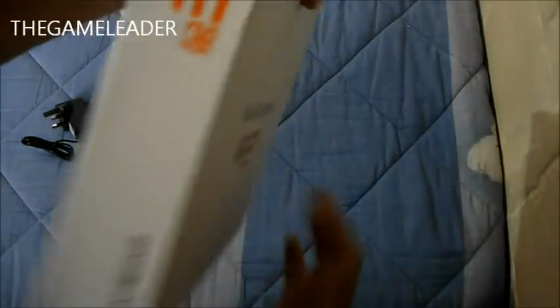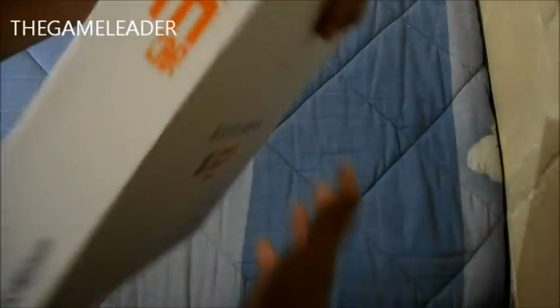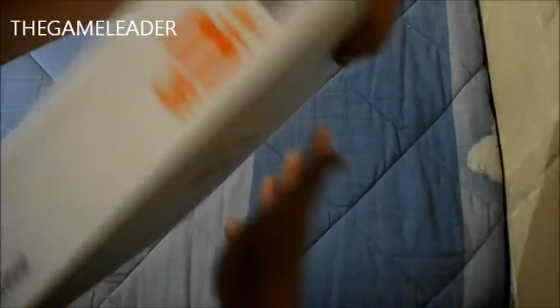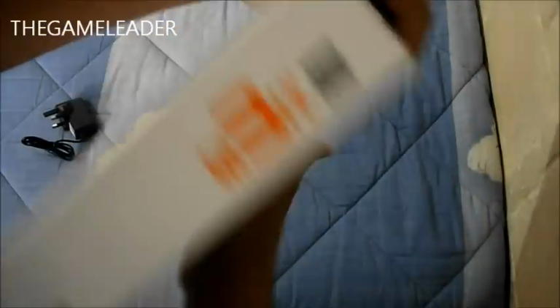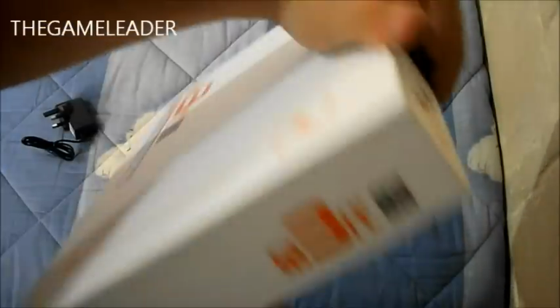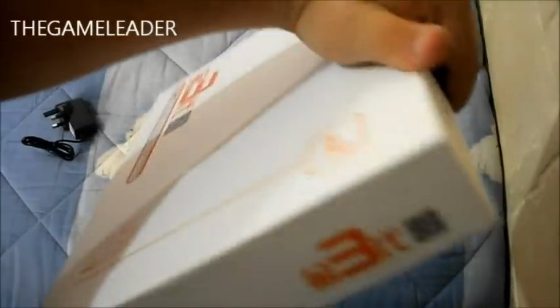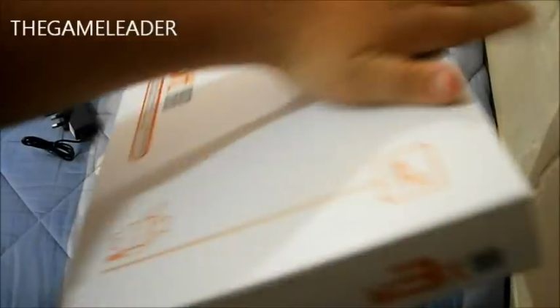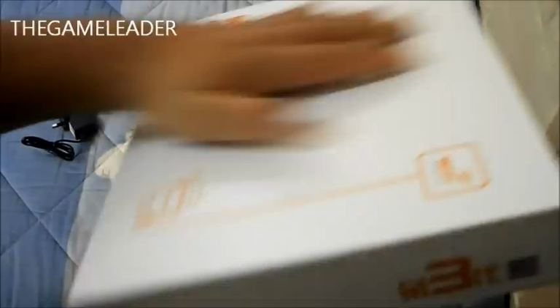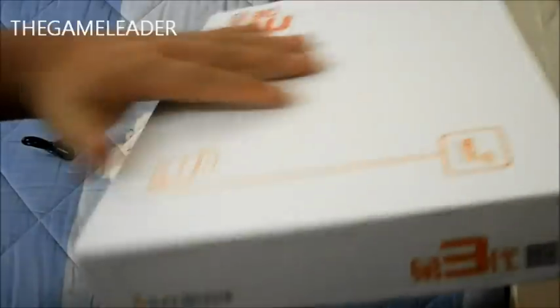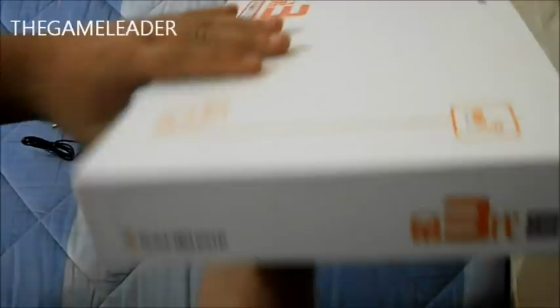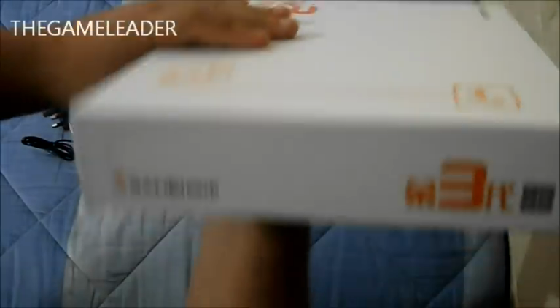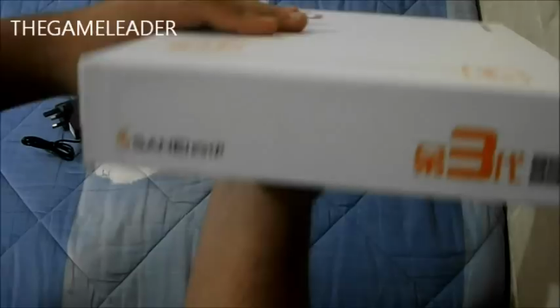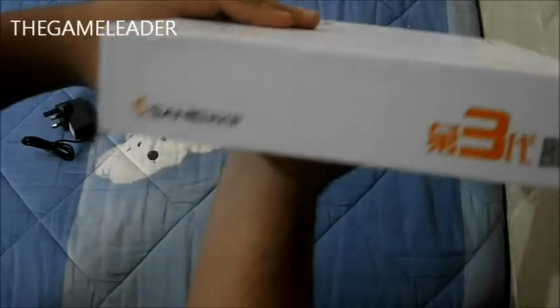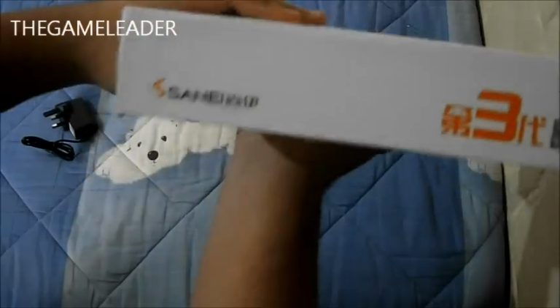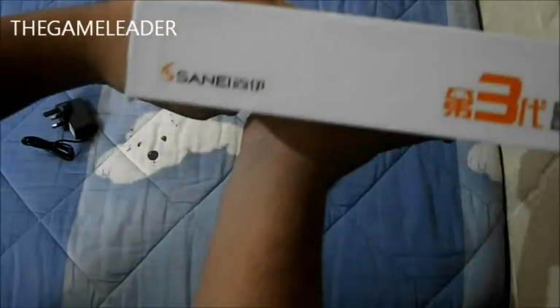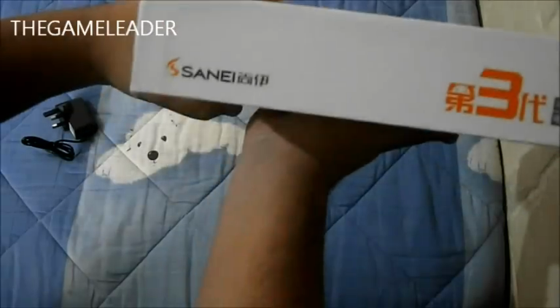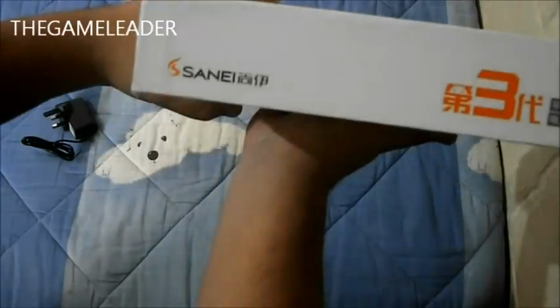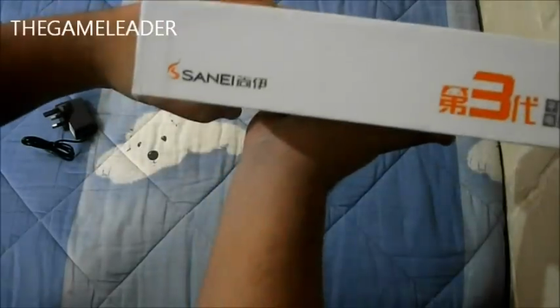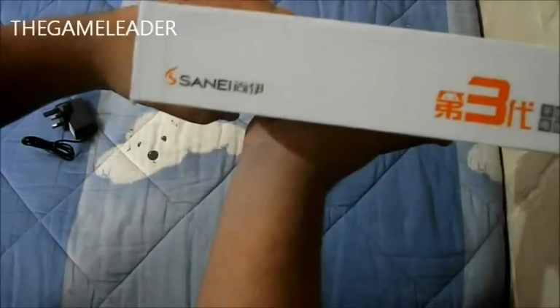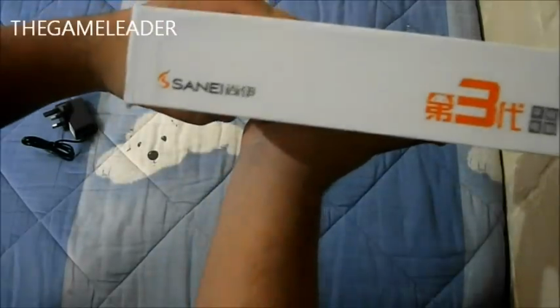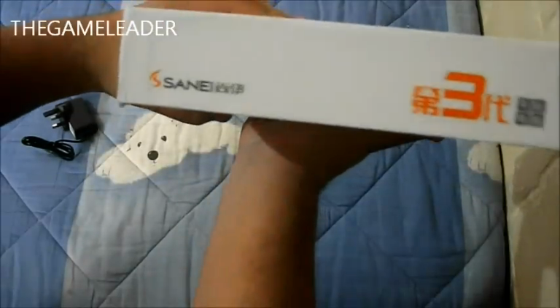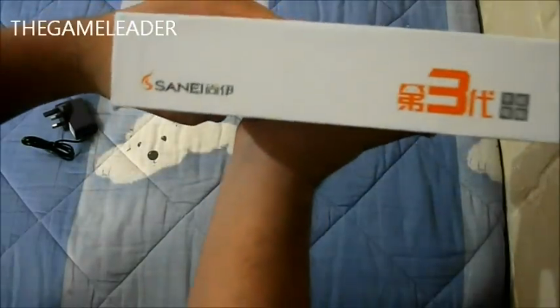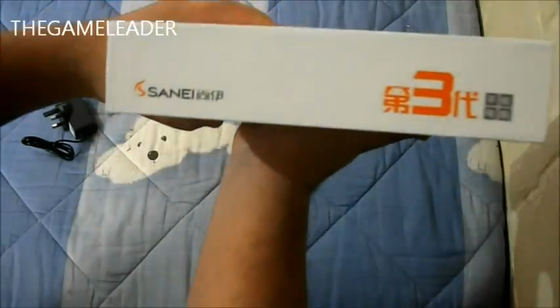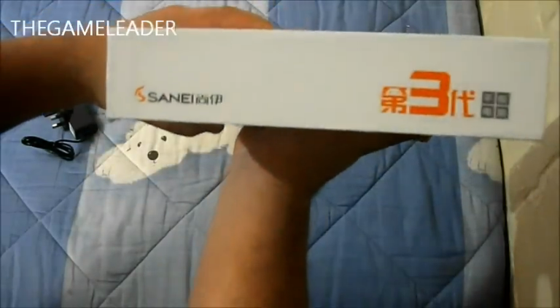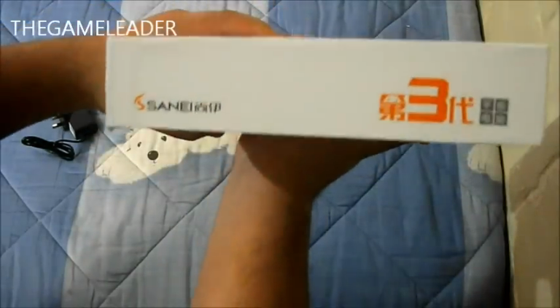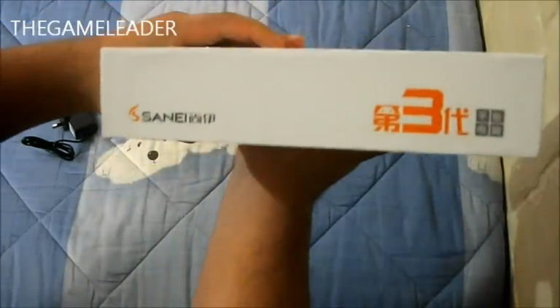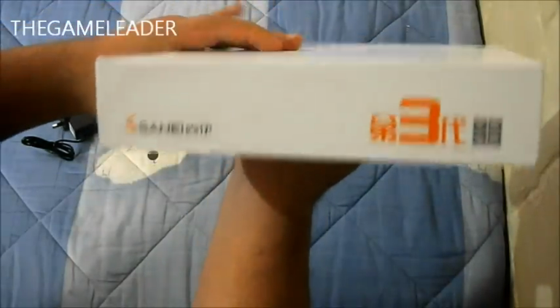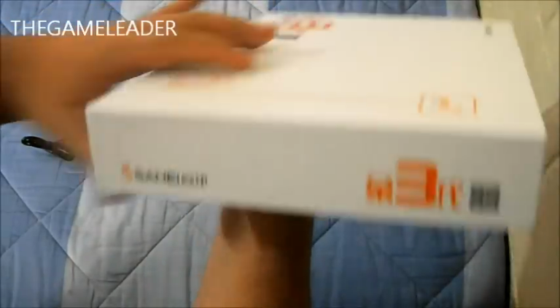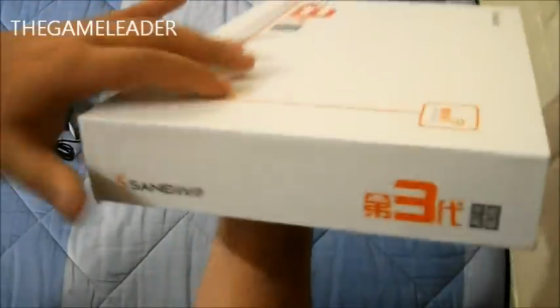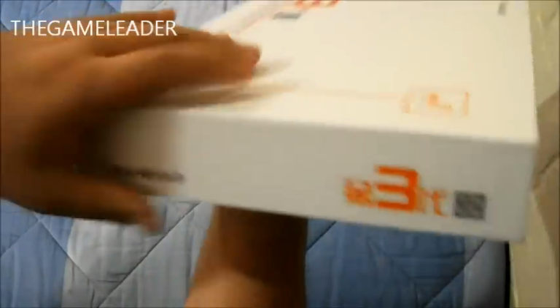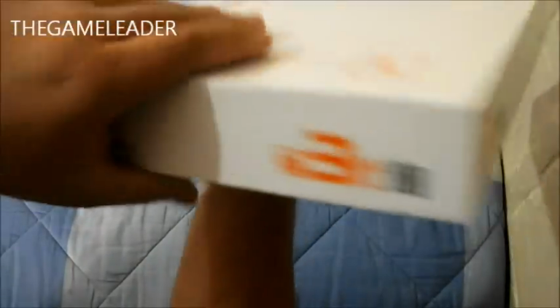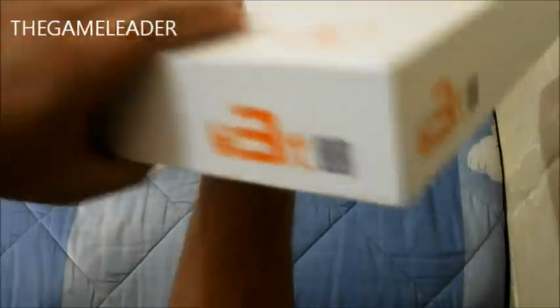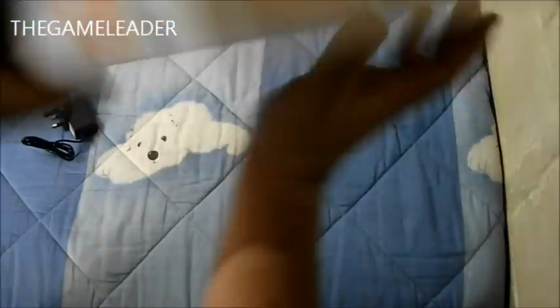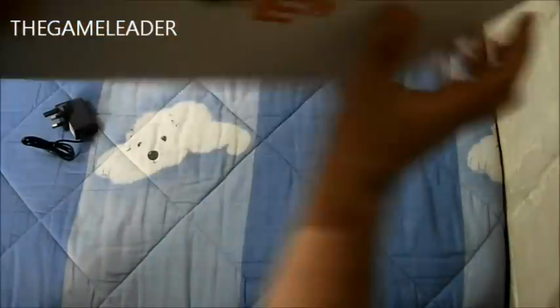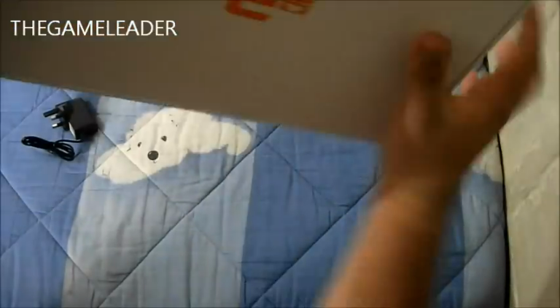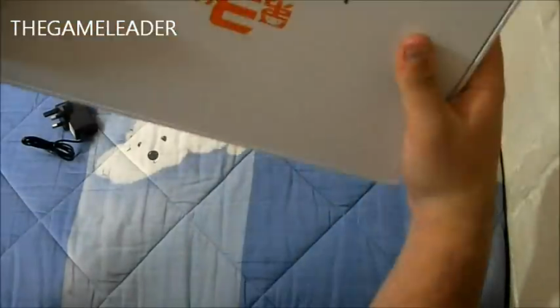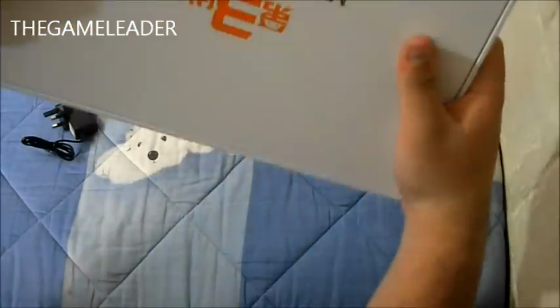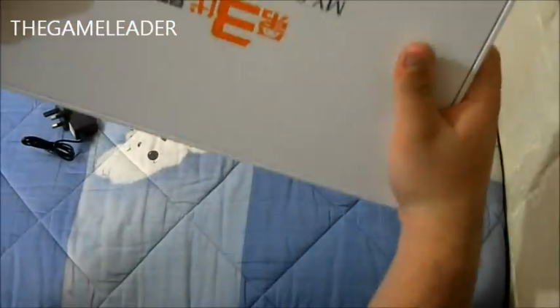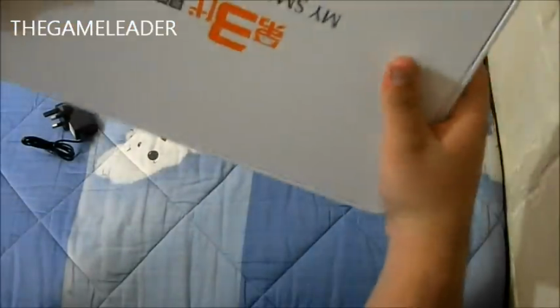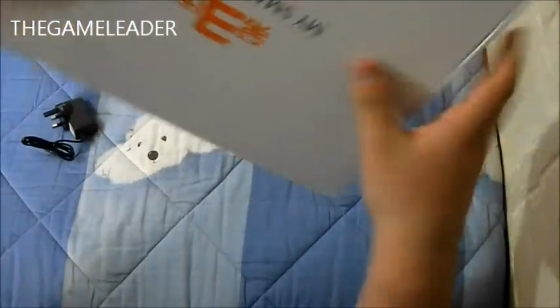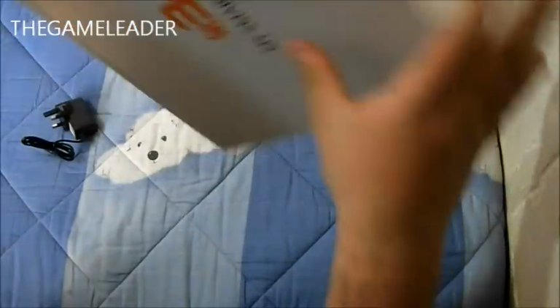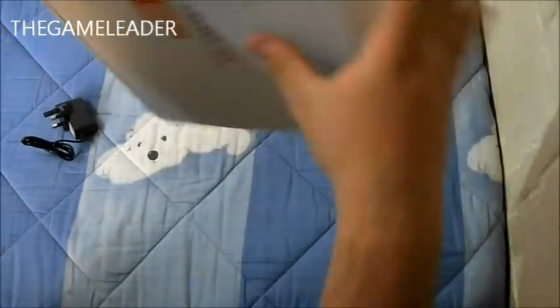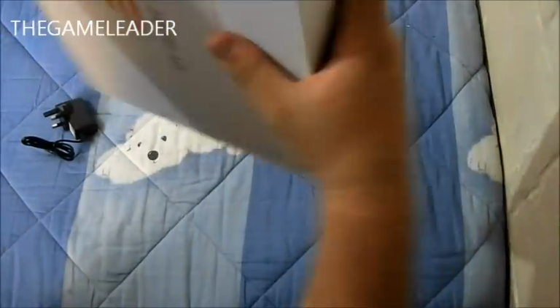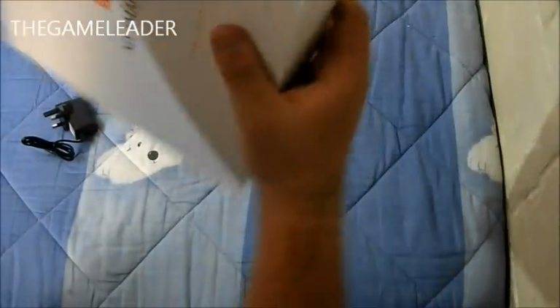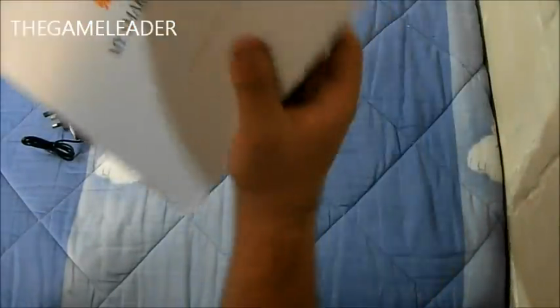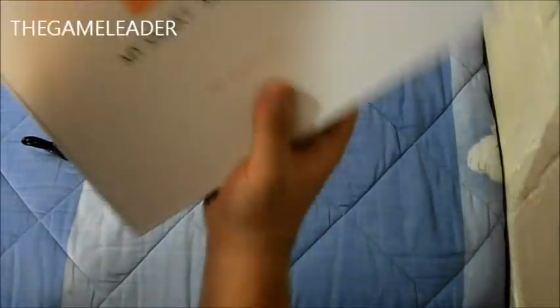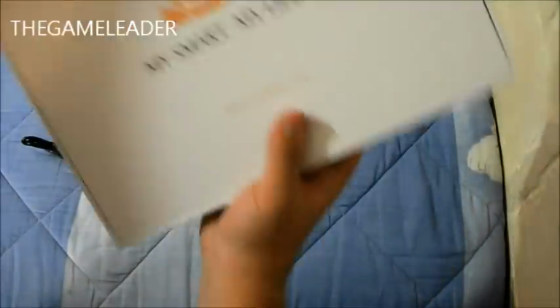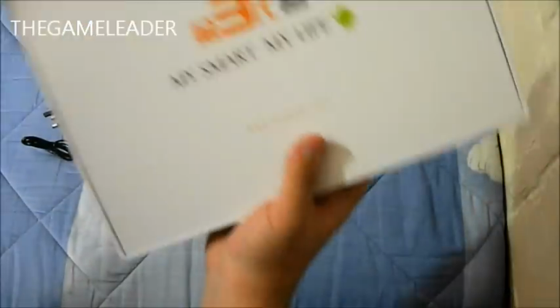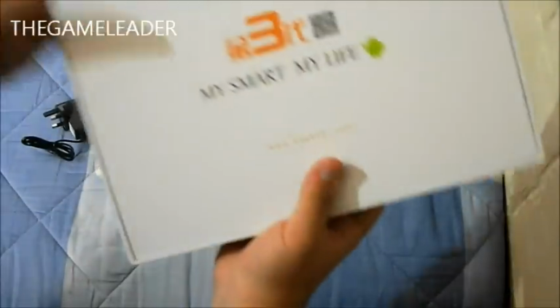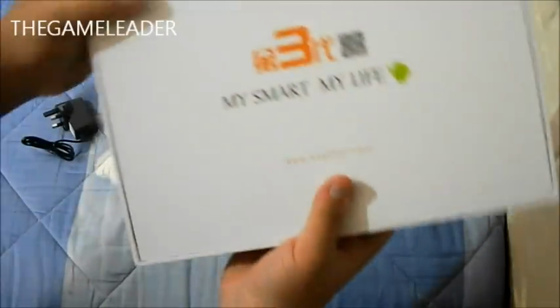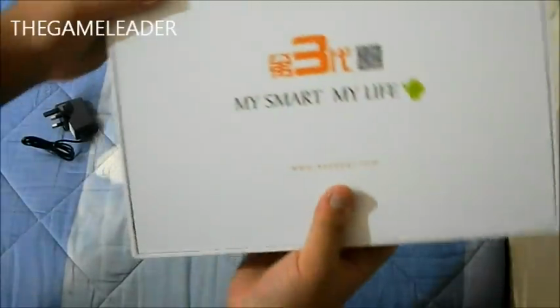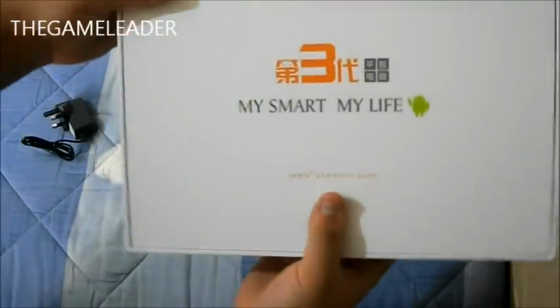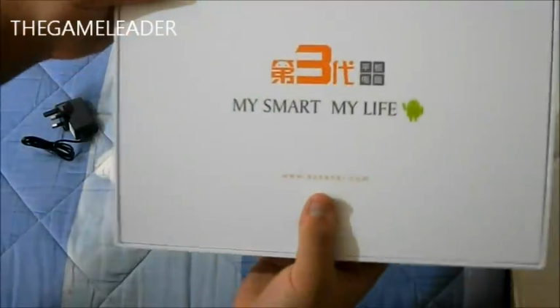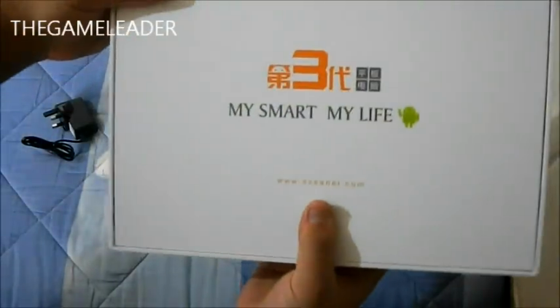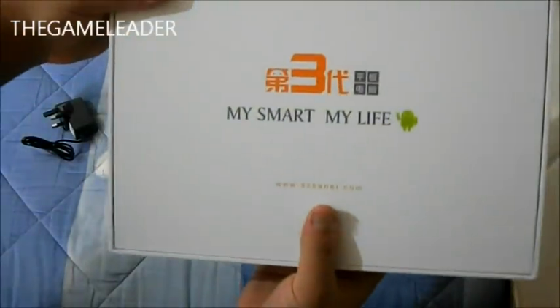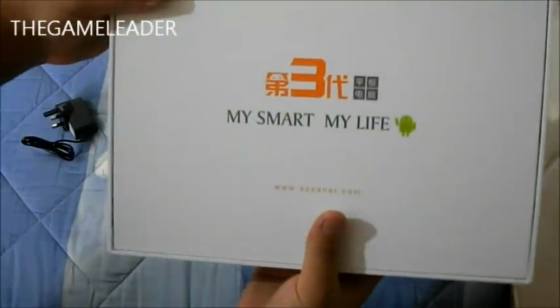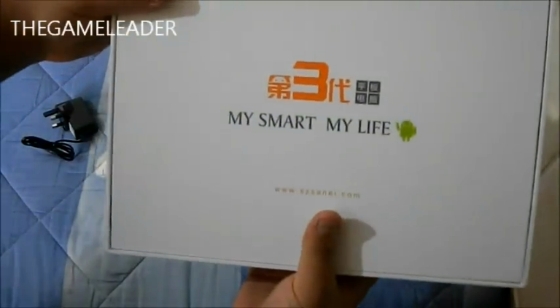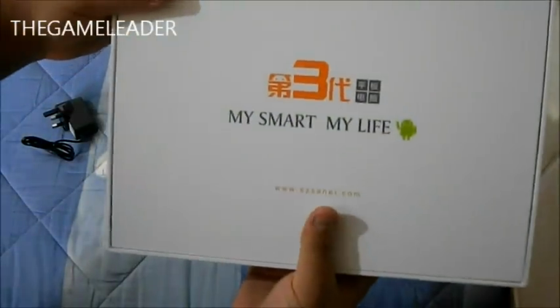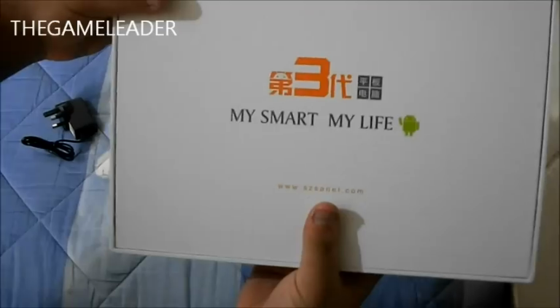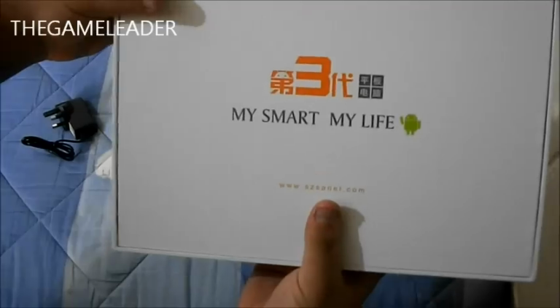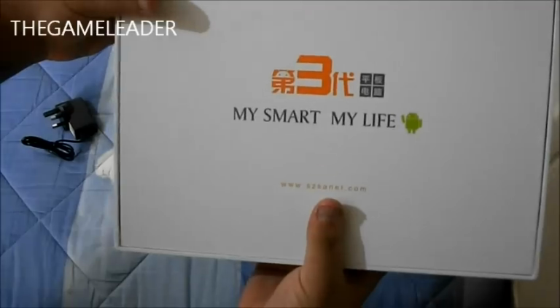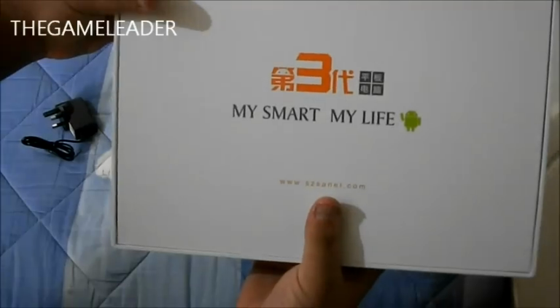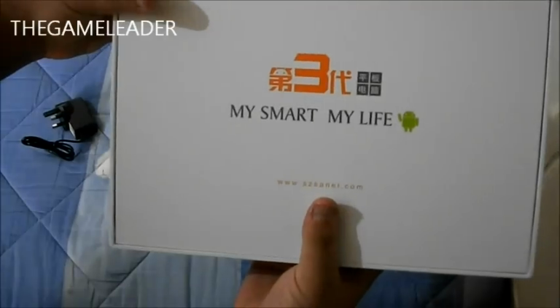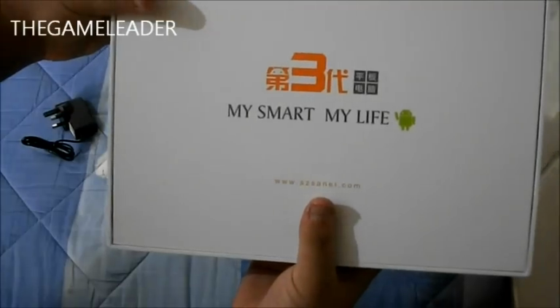Take a look at the side, we have again Sun A. Take a look at the back: MySmart, MyLife.